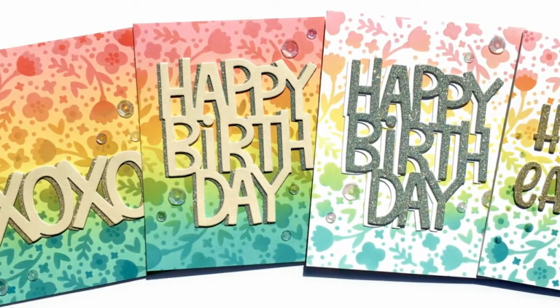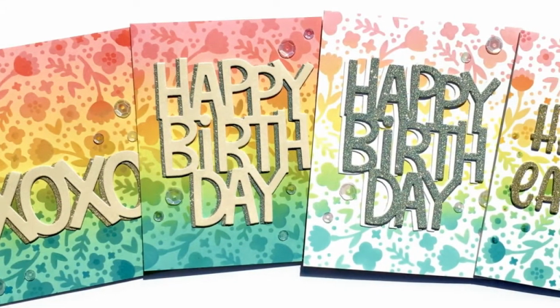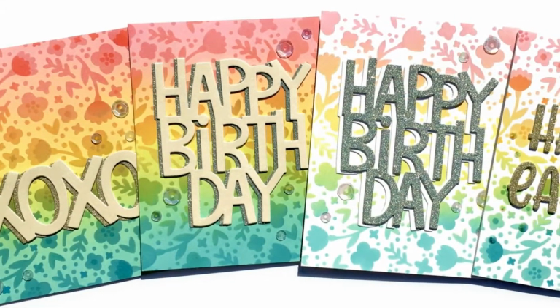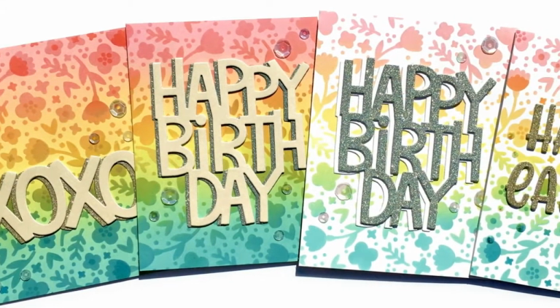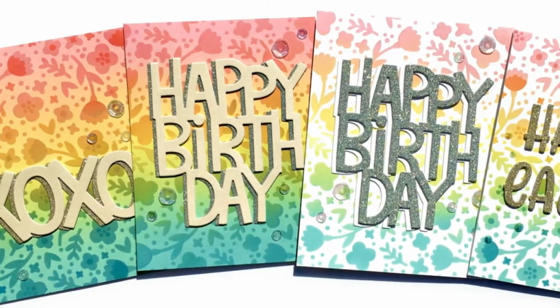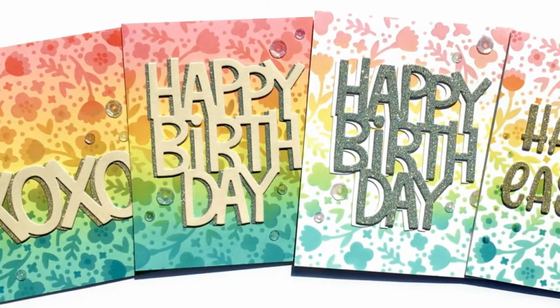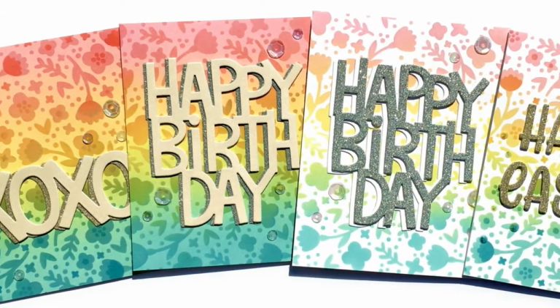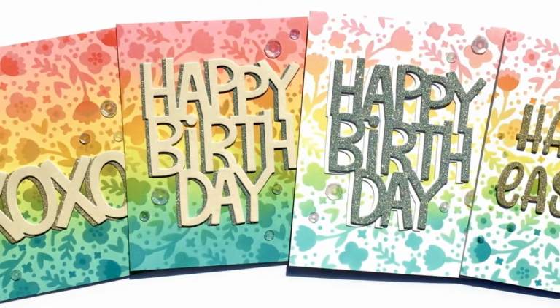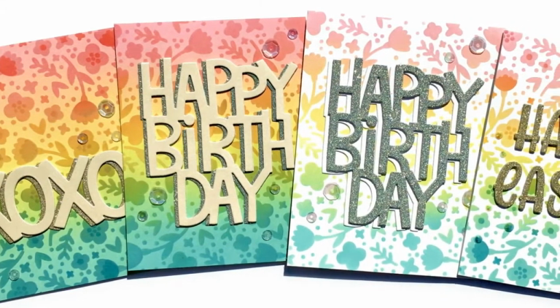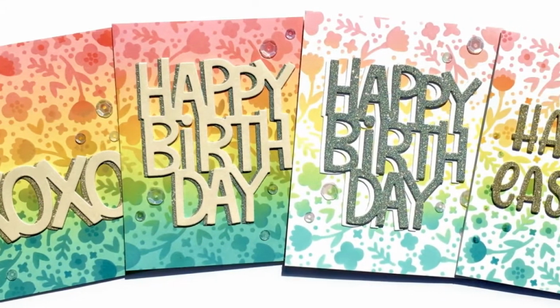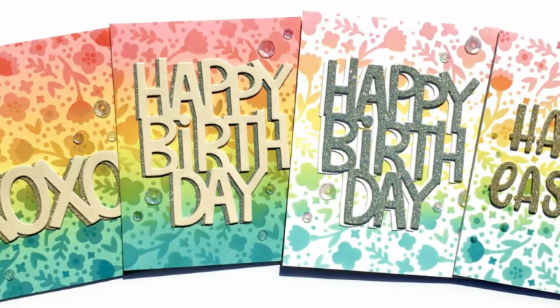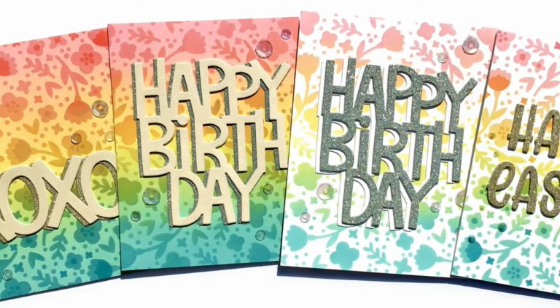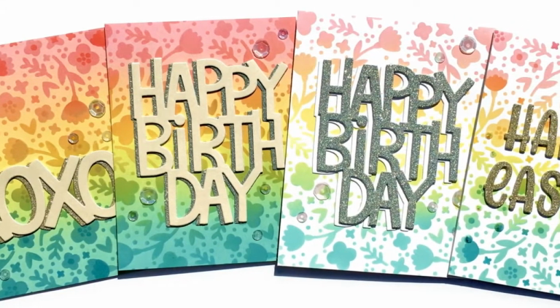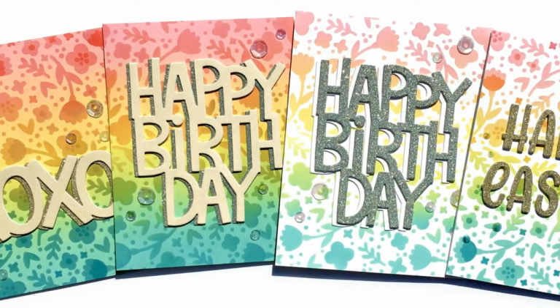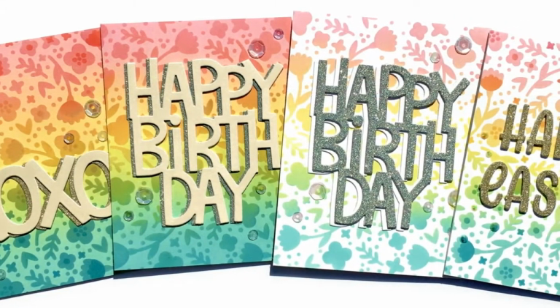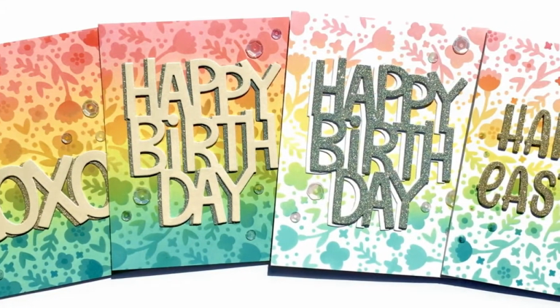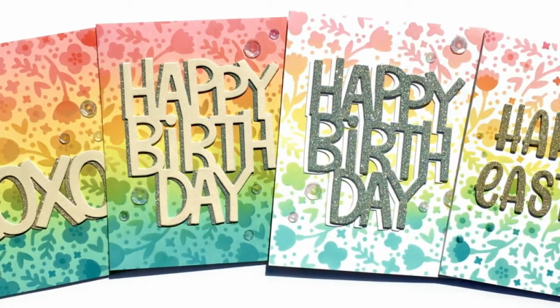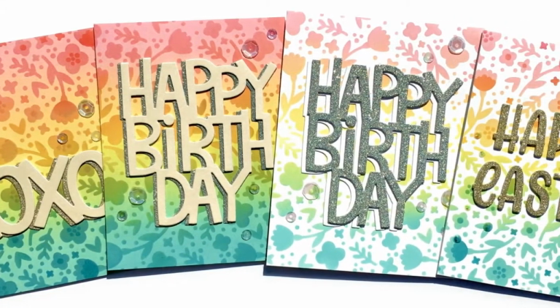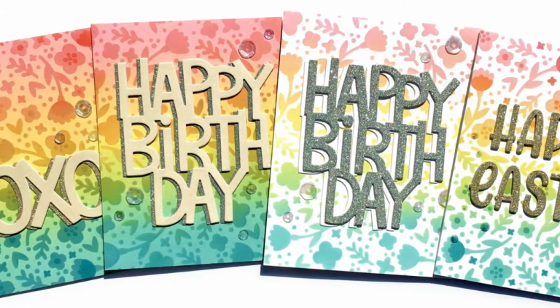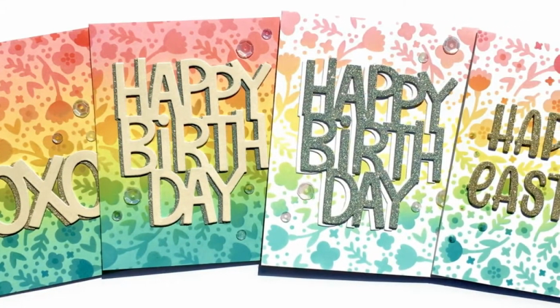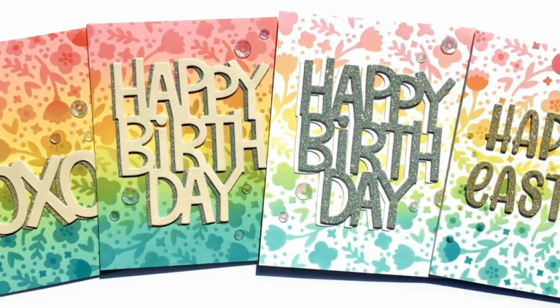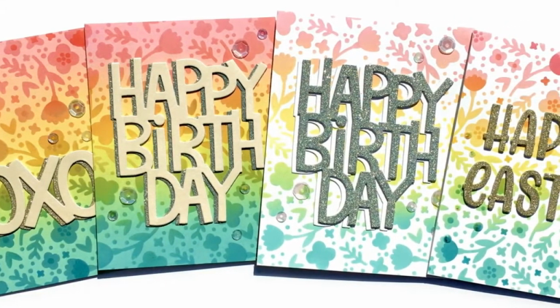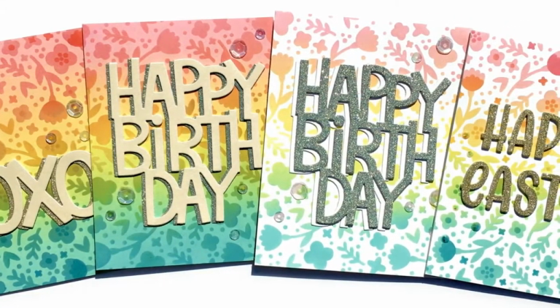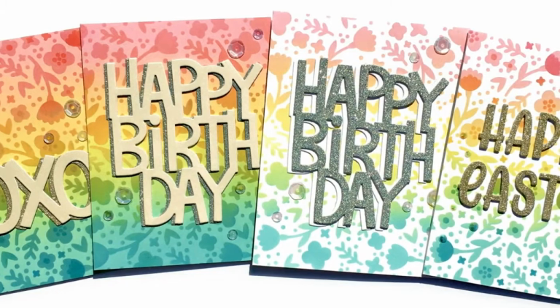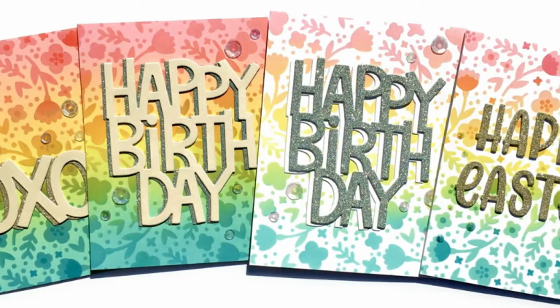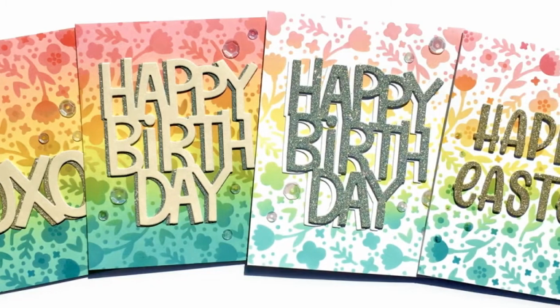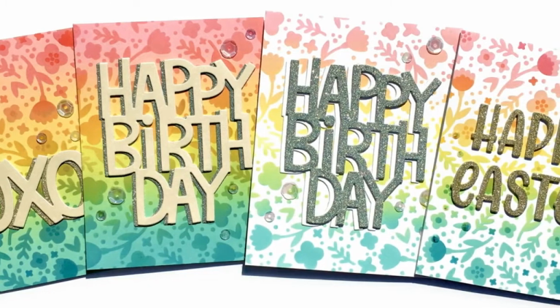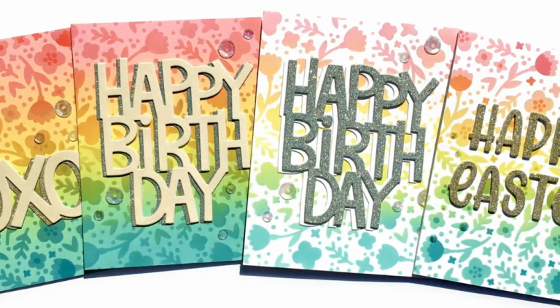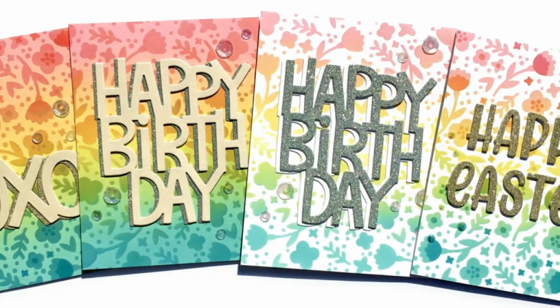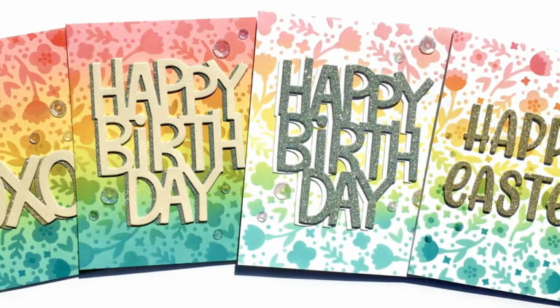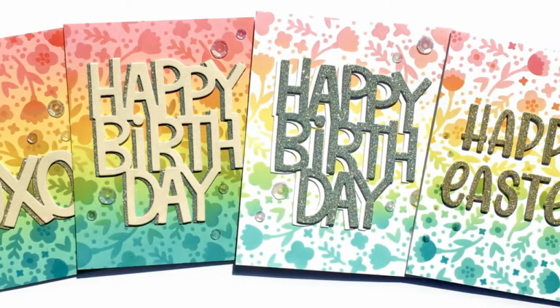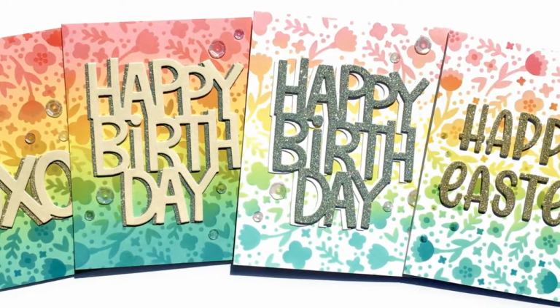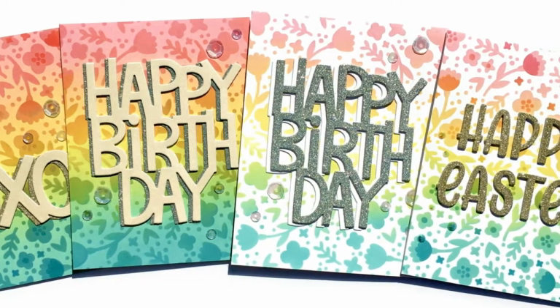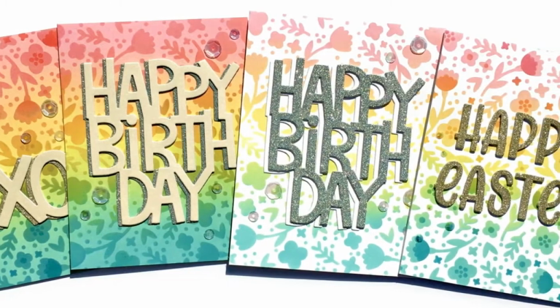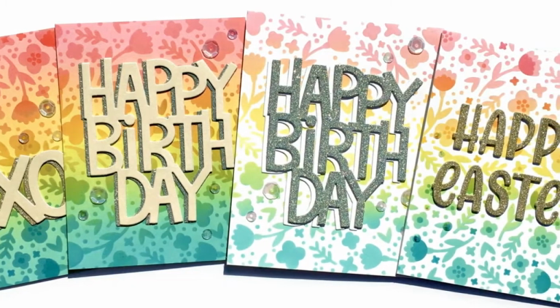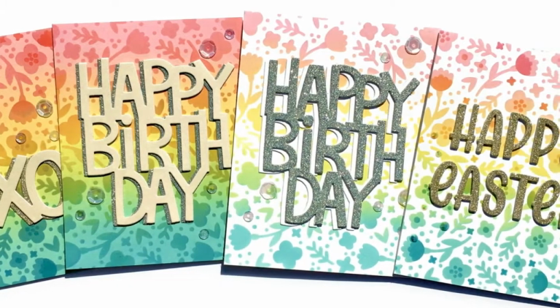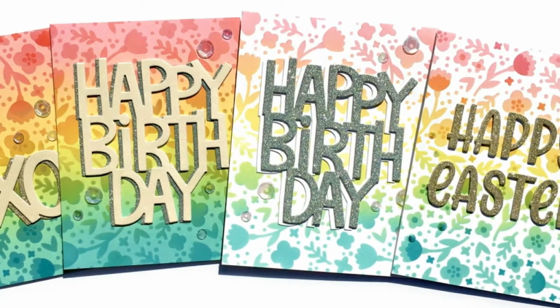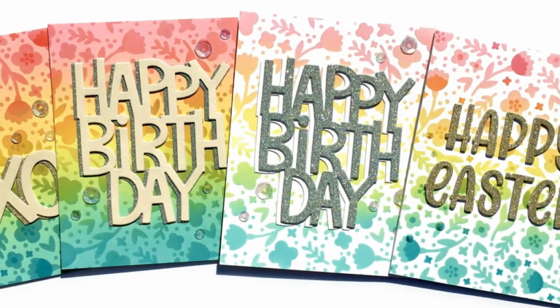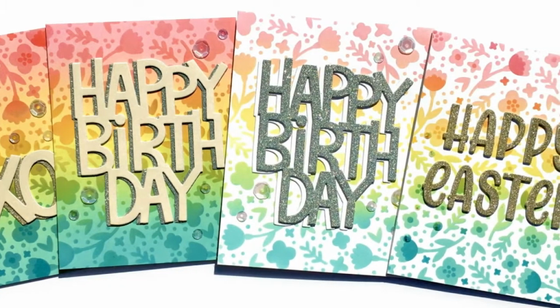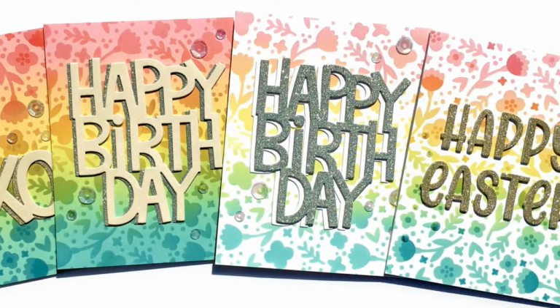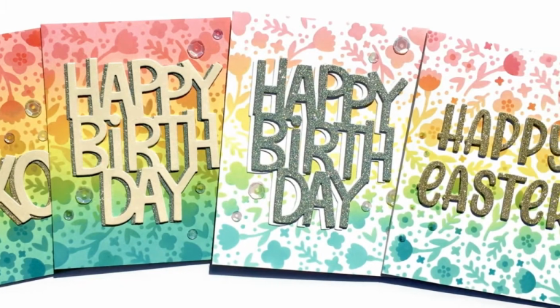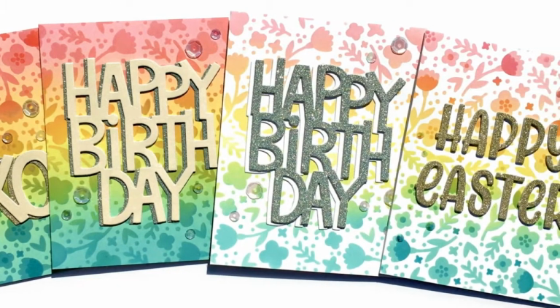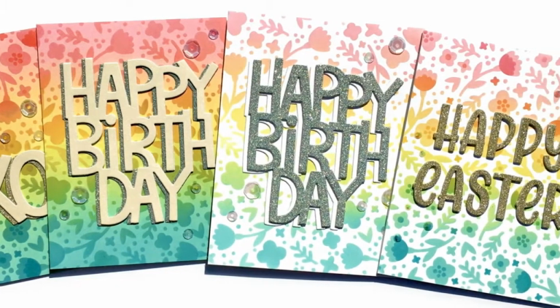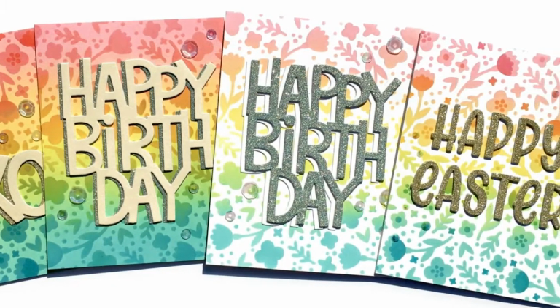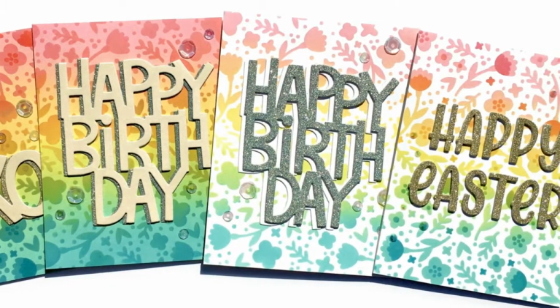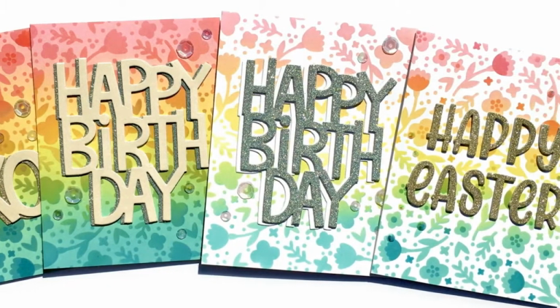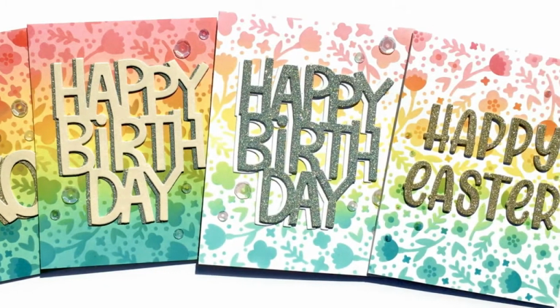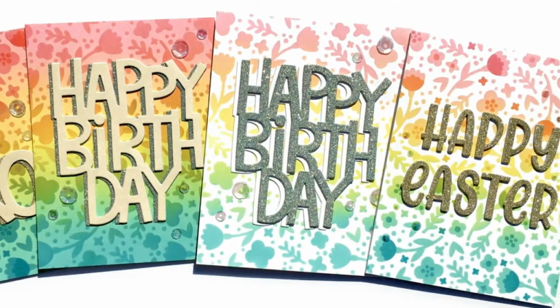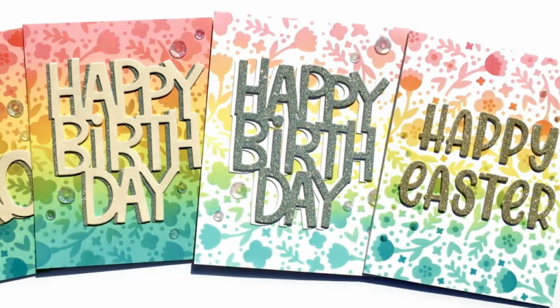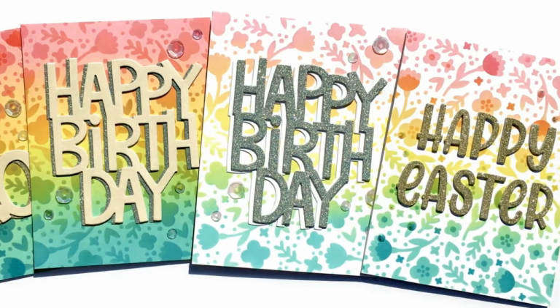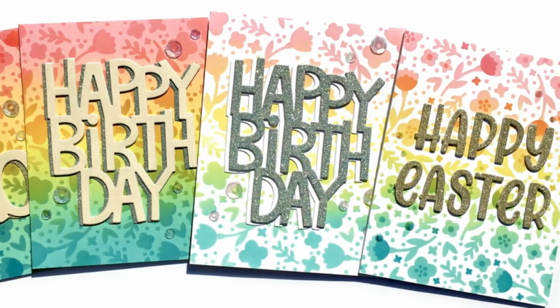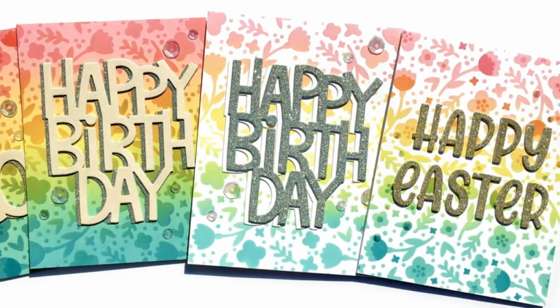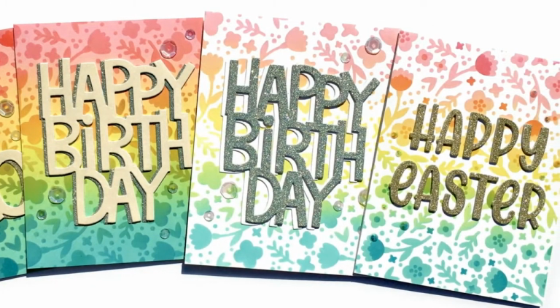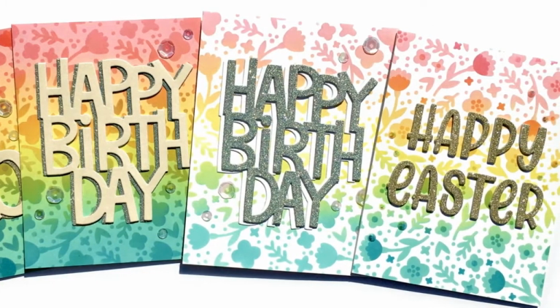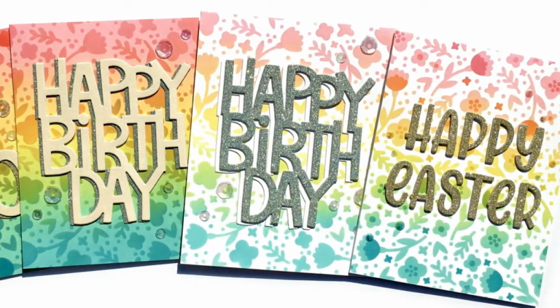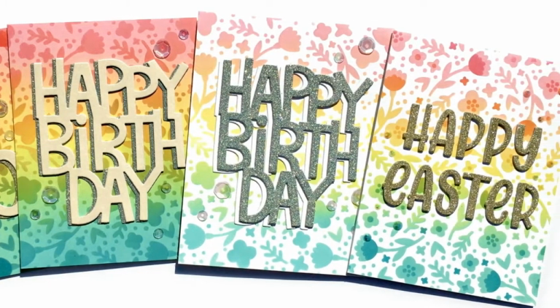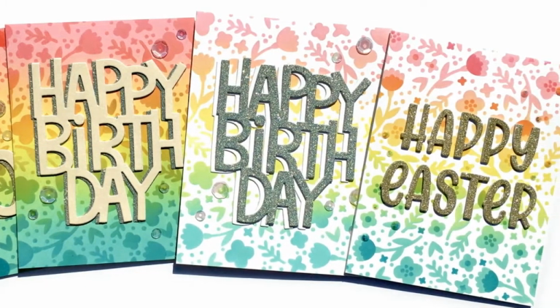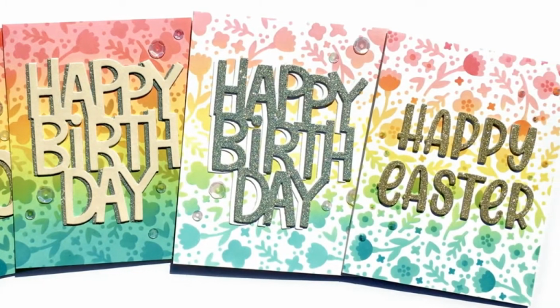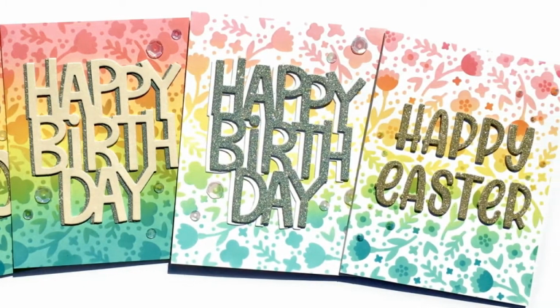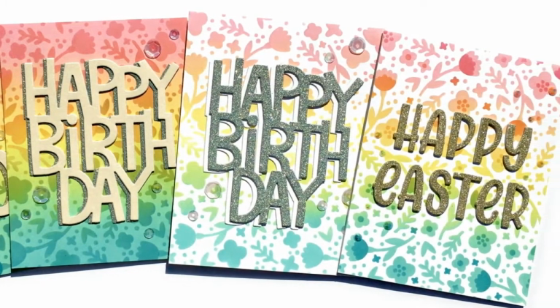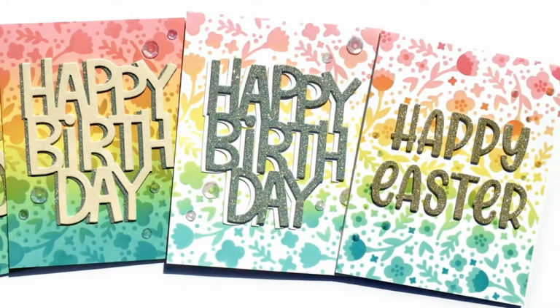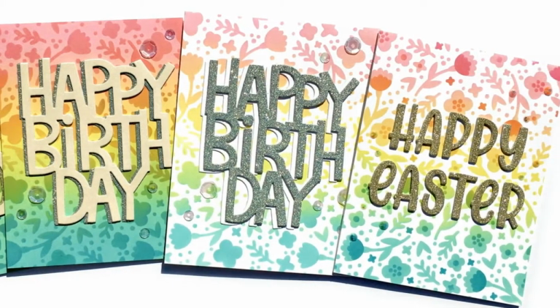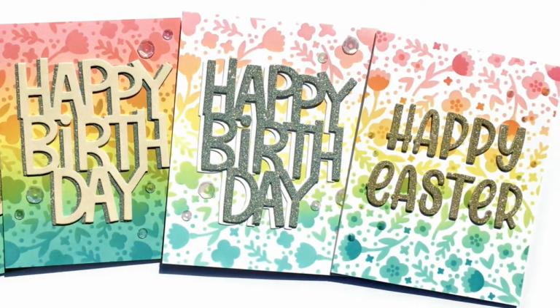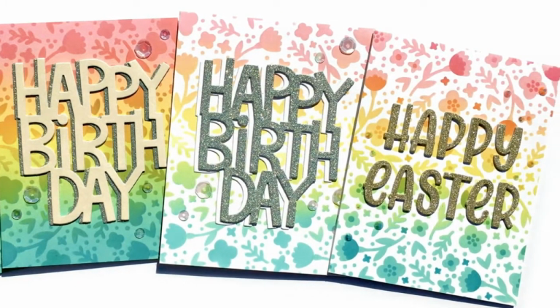Today I've made not one but four cards using the new Spring Blossoms background stencil, so let's get started.